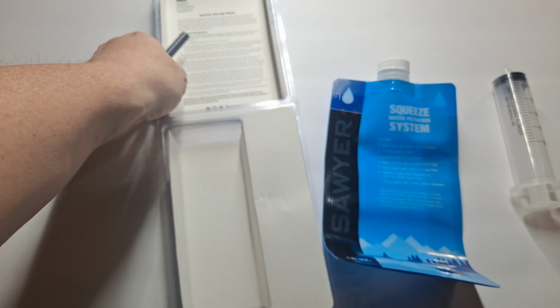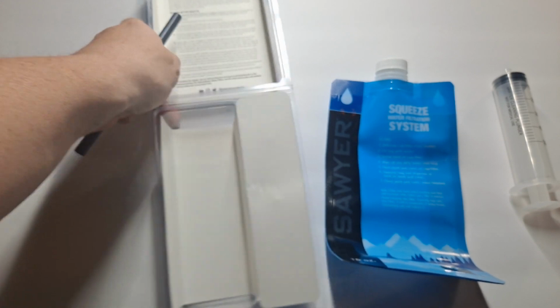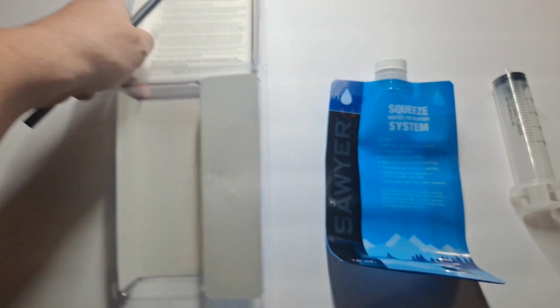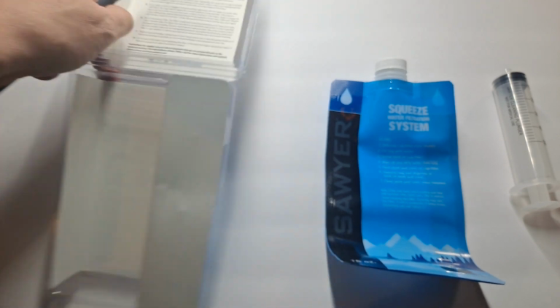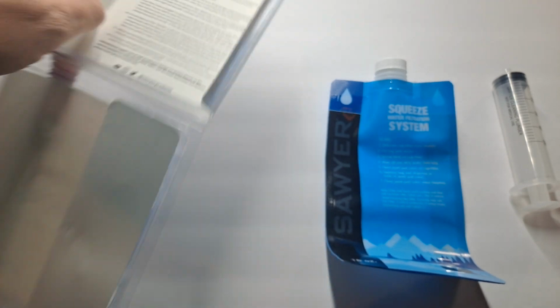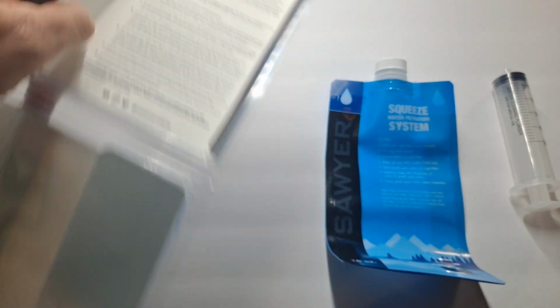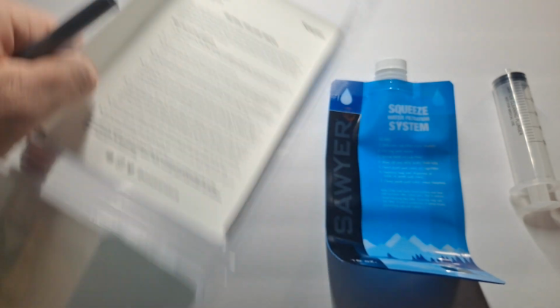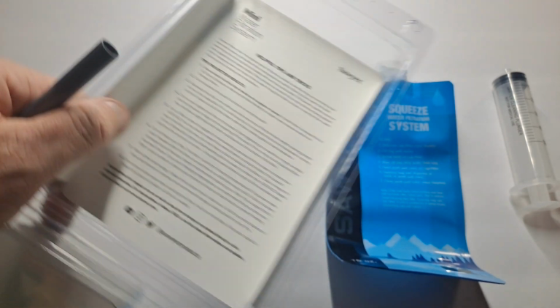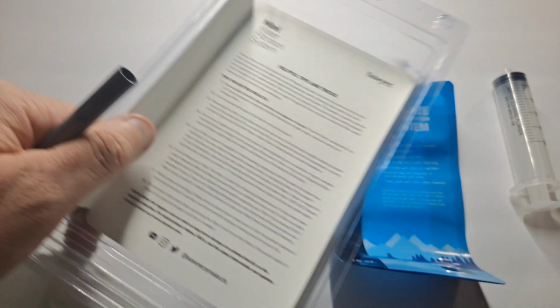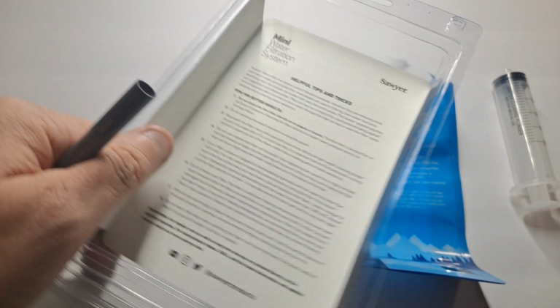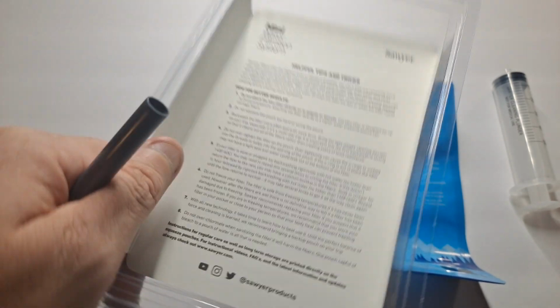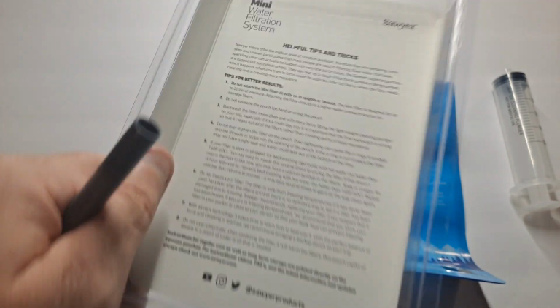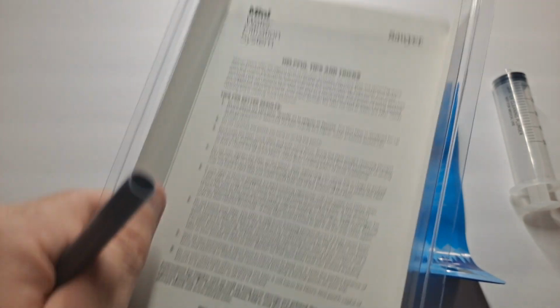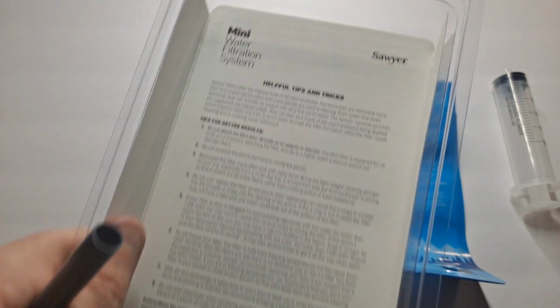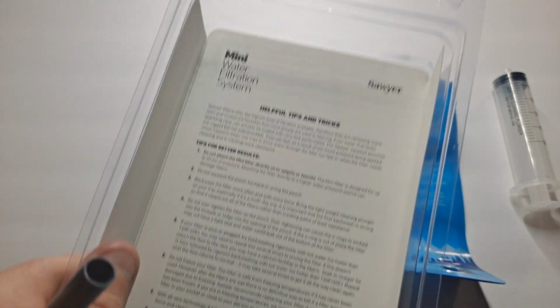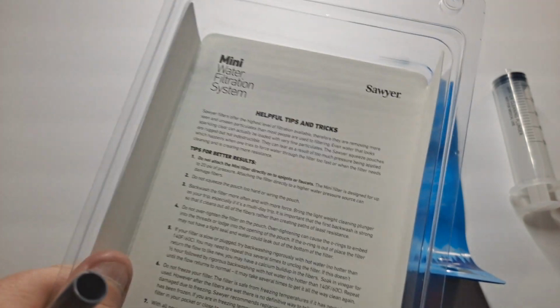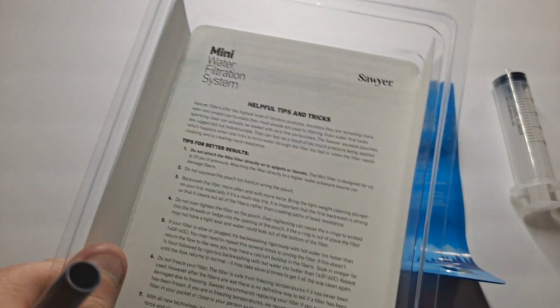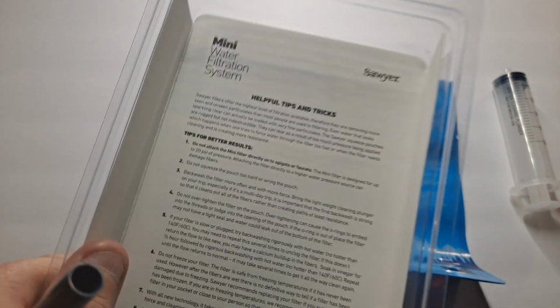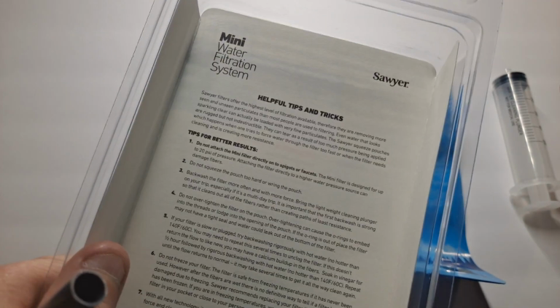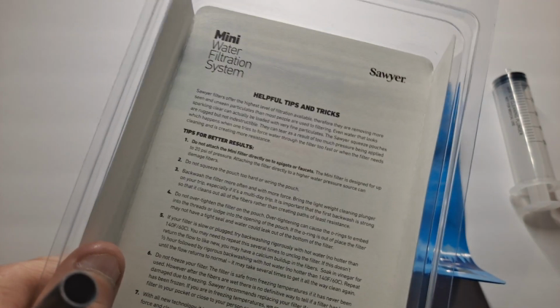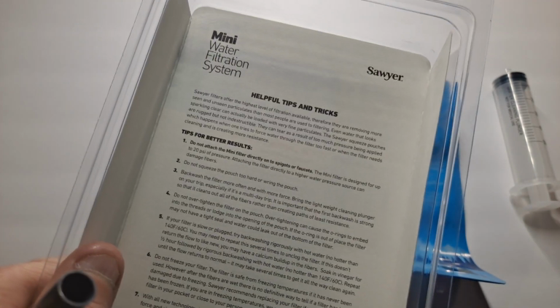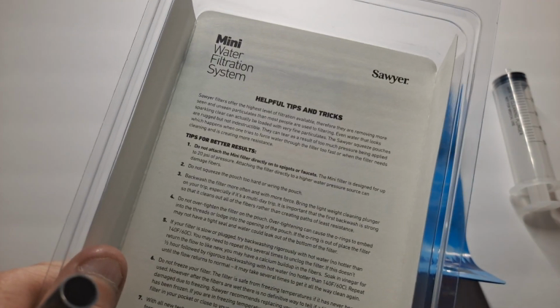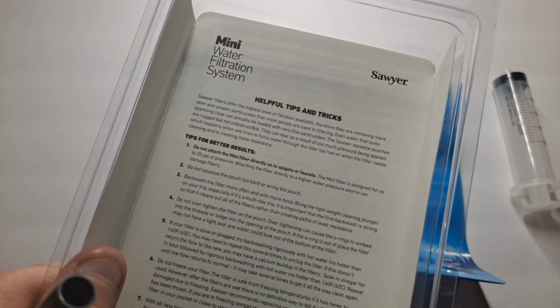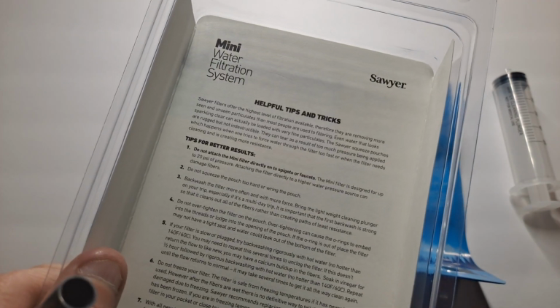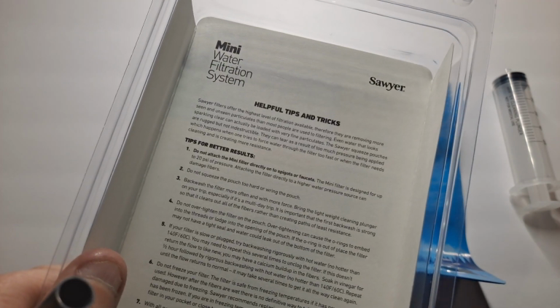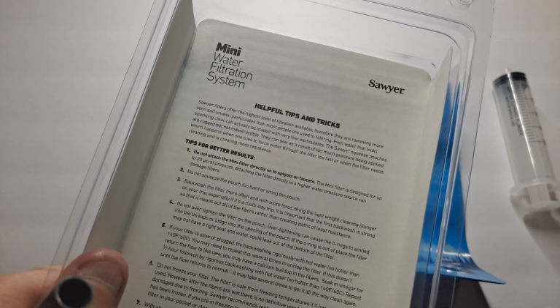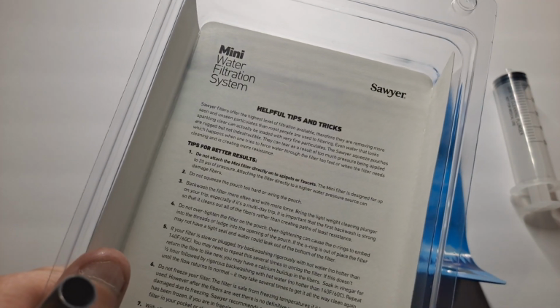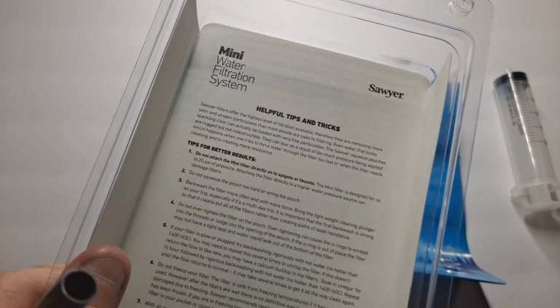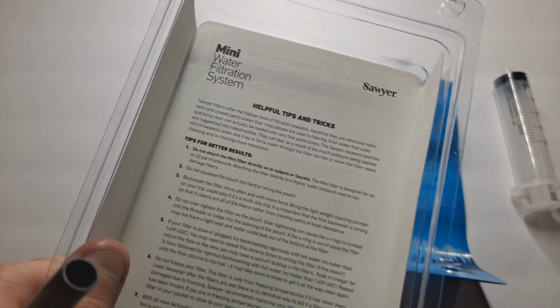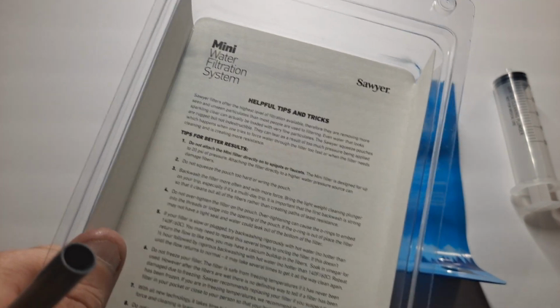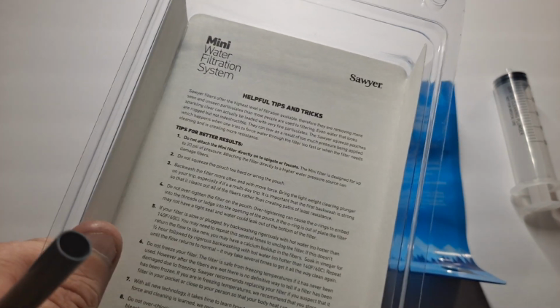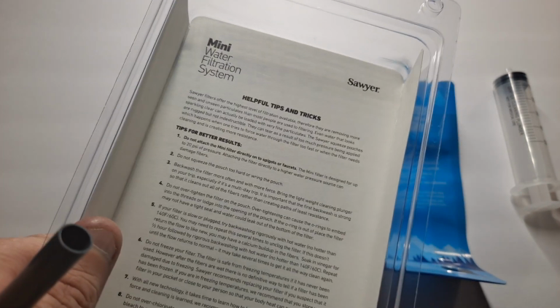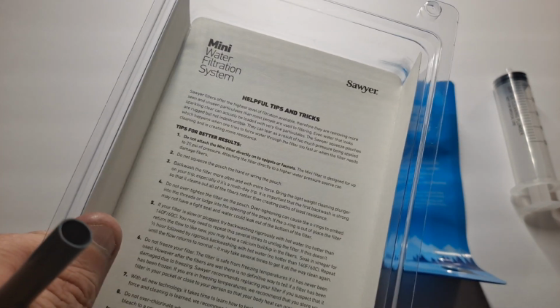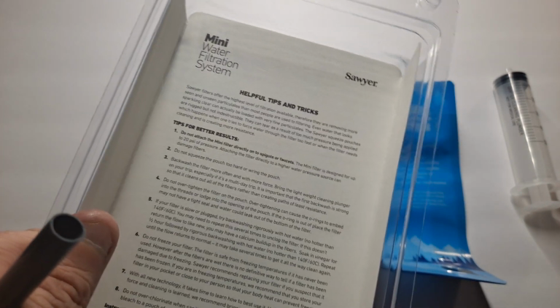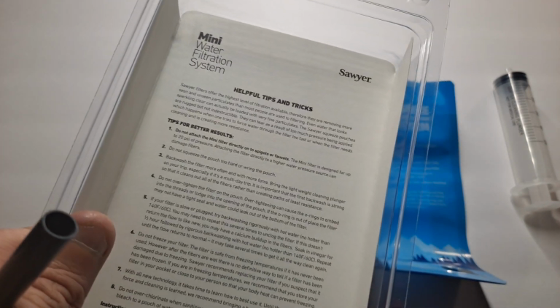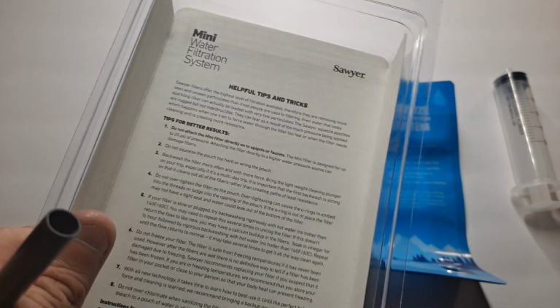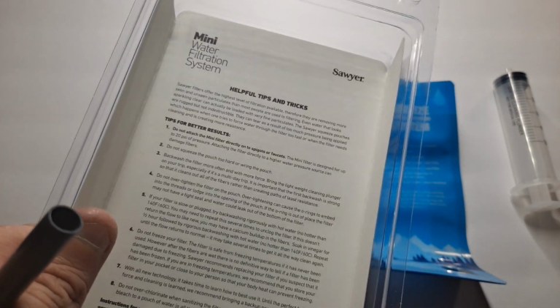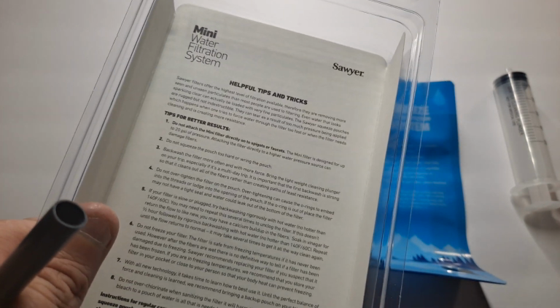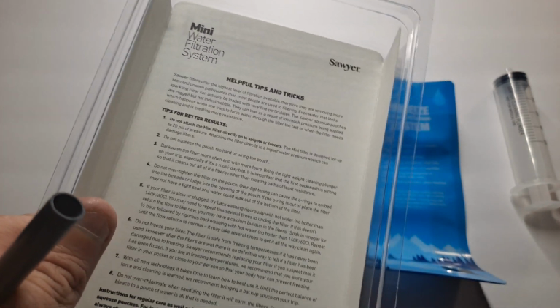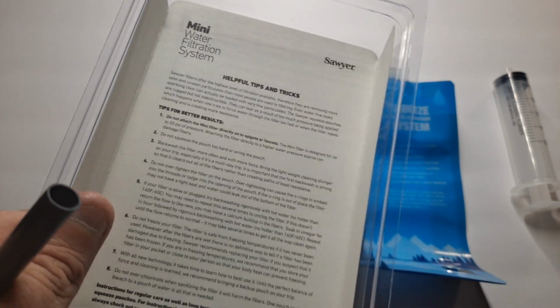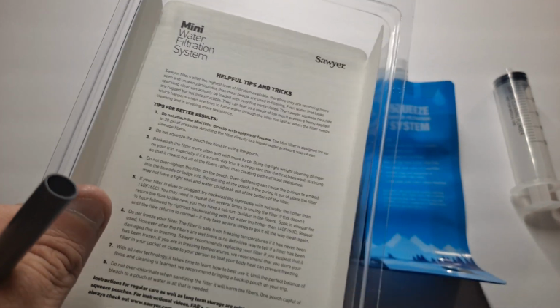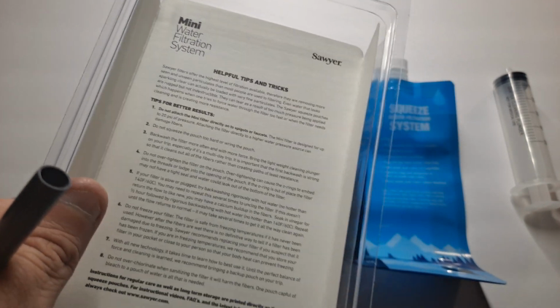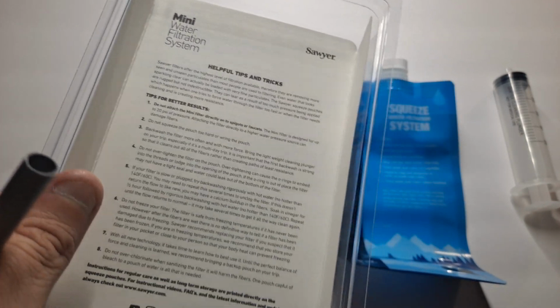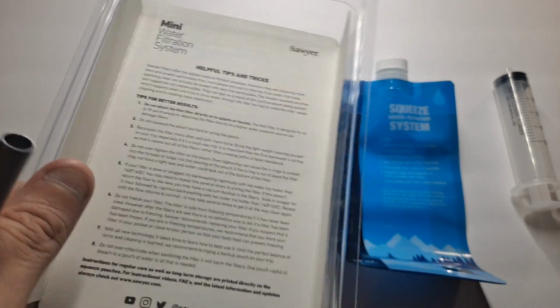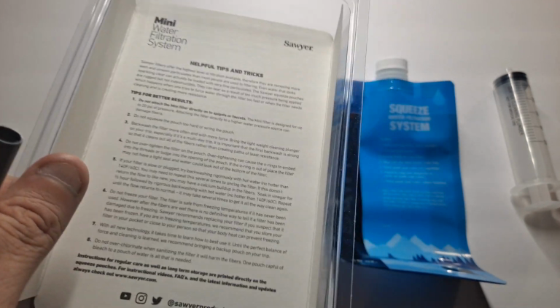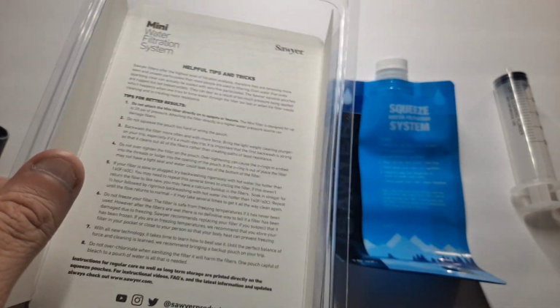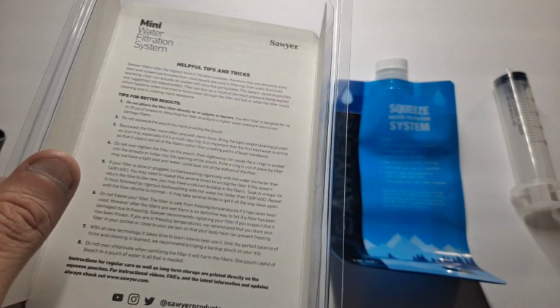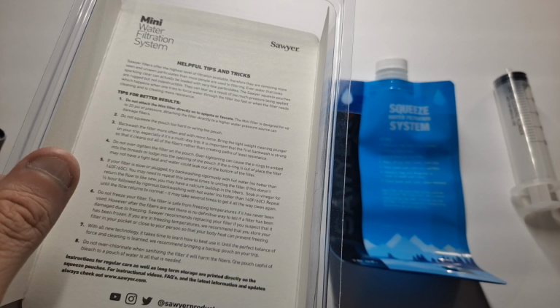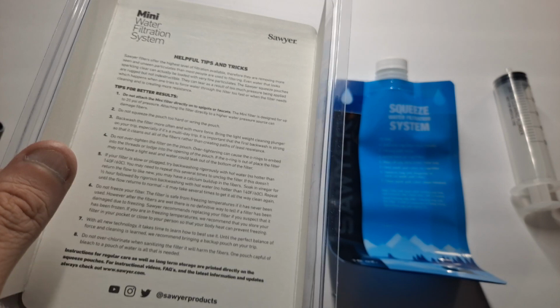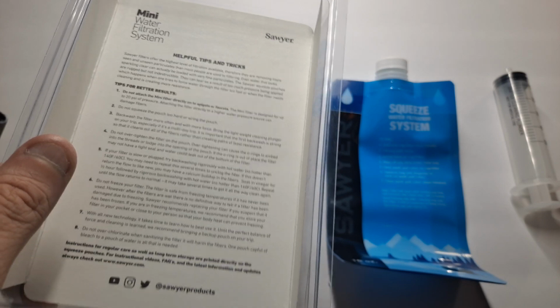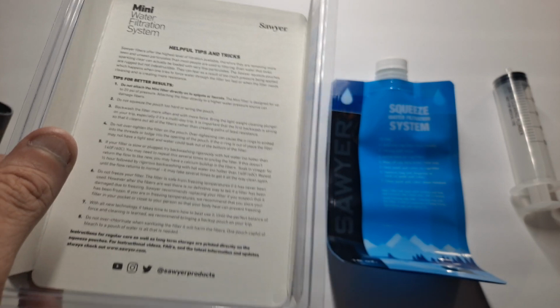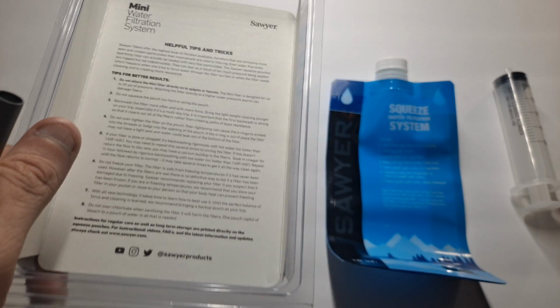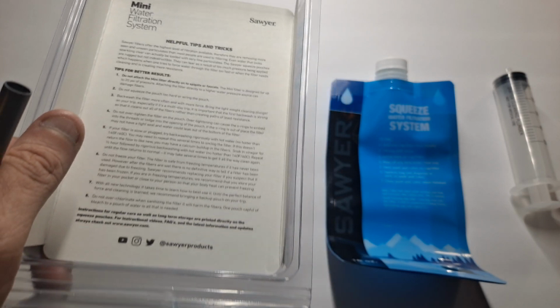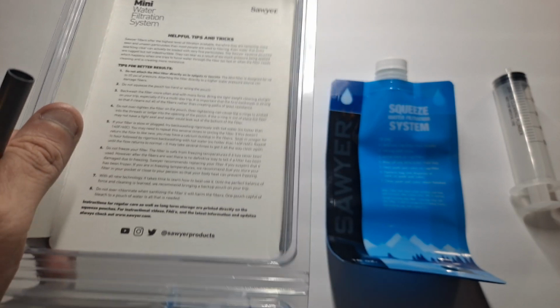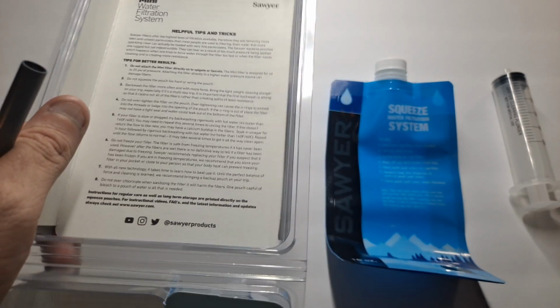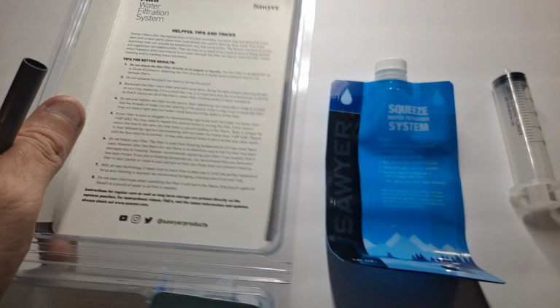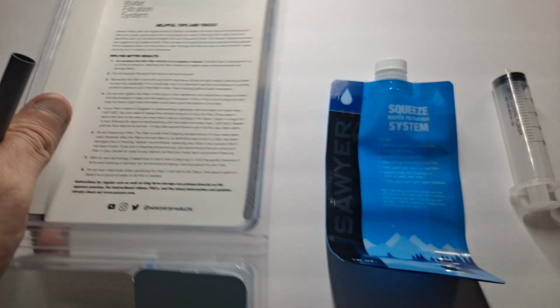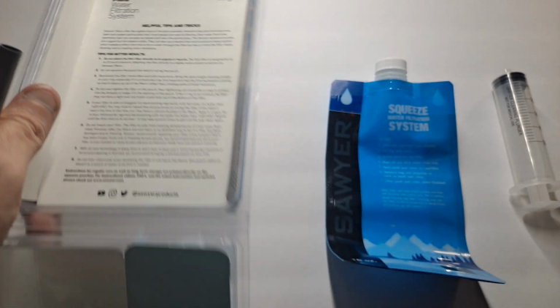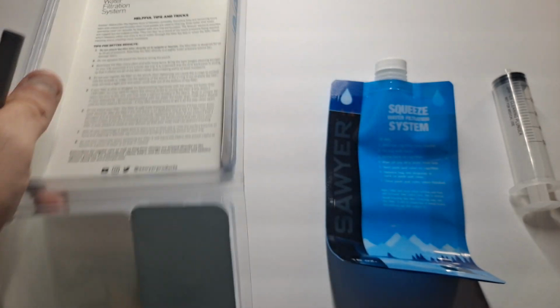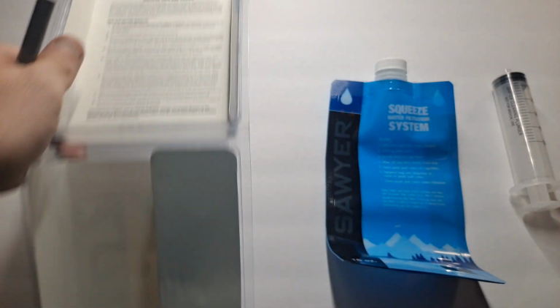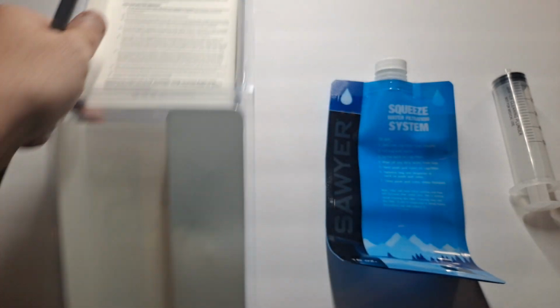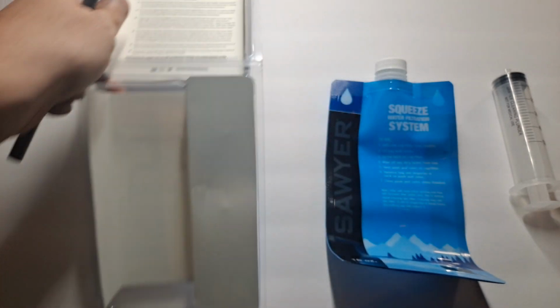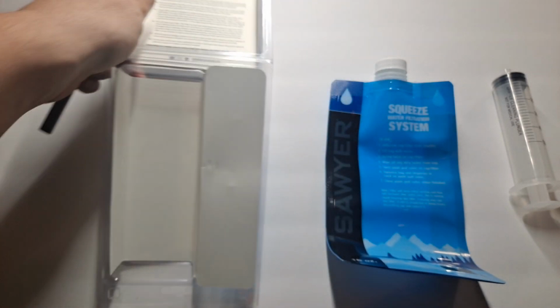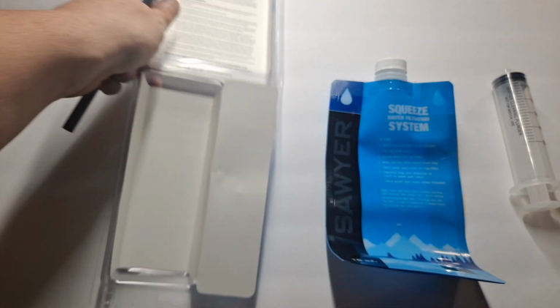On the inside of the package there are more helpful tips and tricks on how to make sure you get the most out of it, specifically extra care instructions.